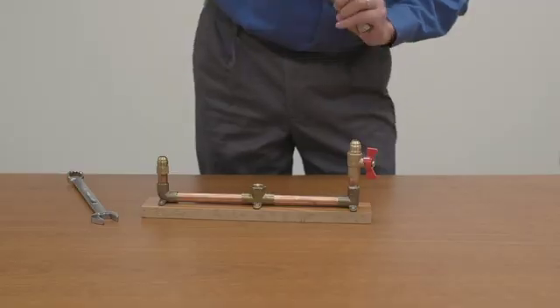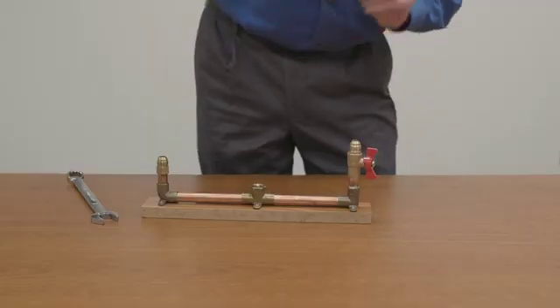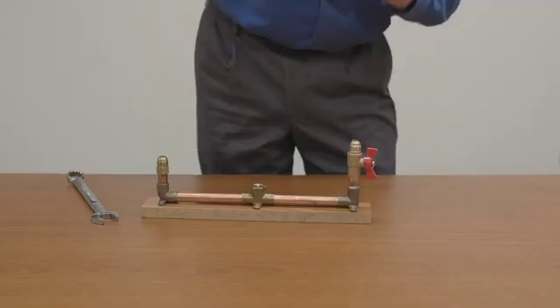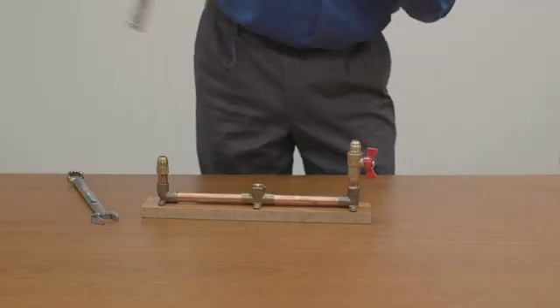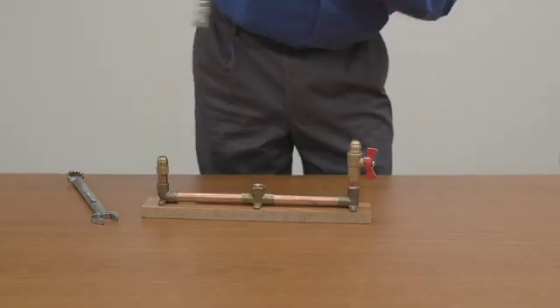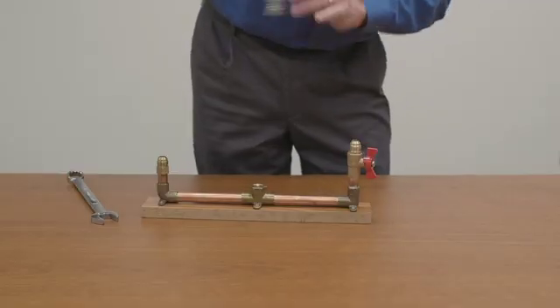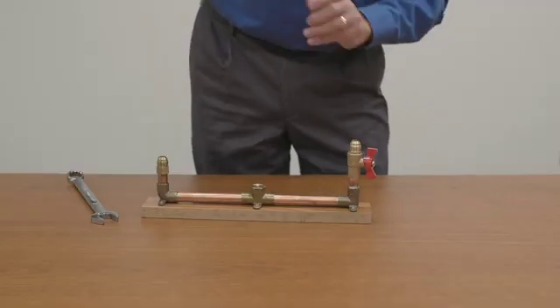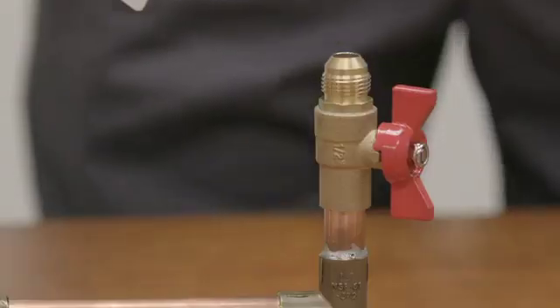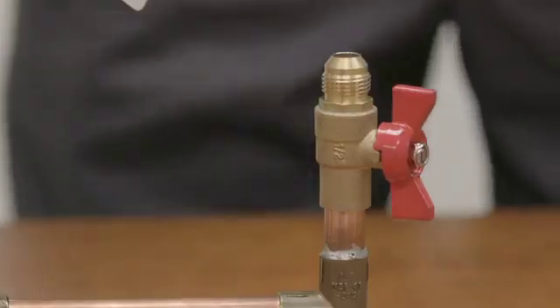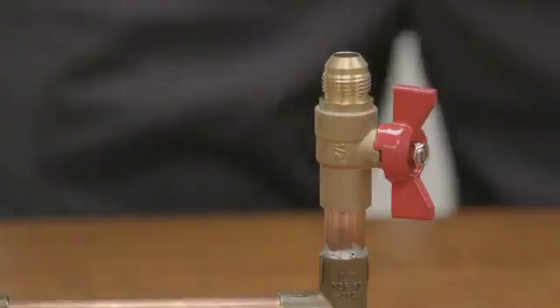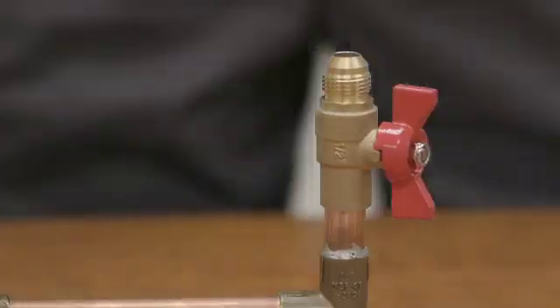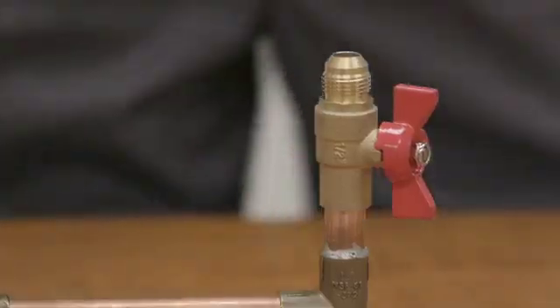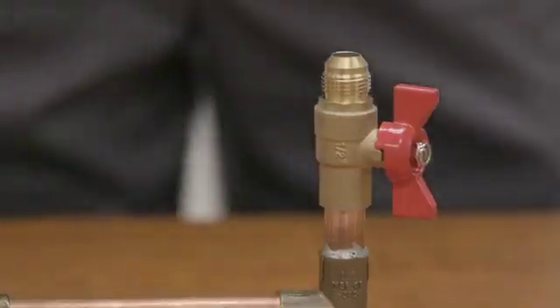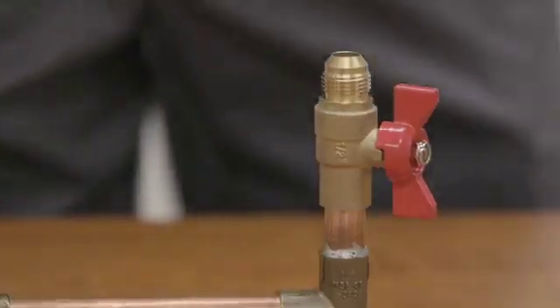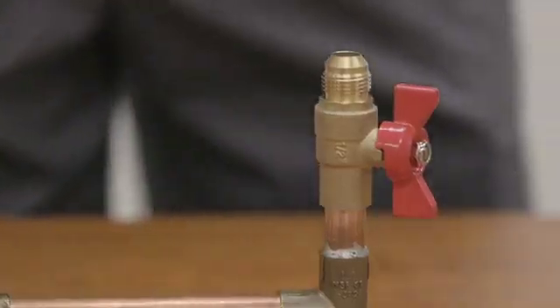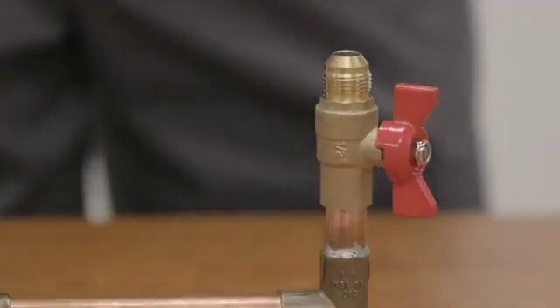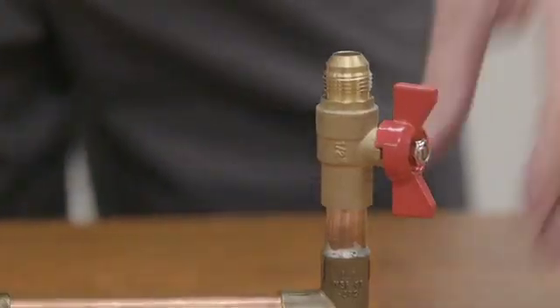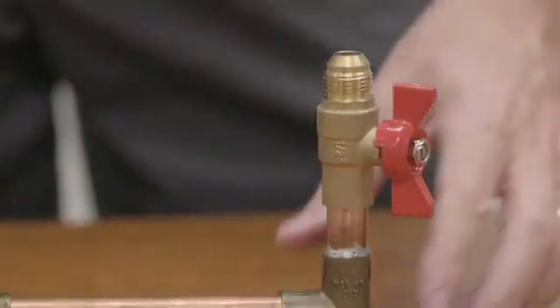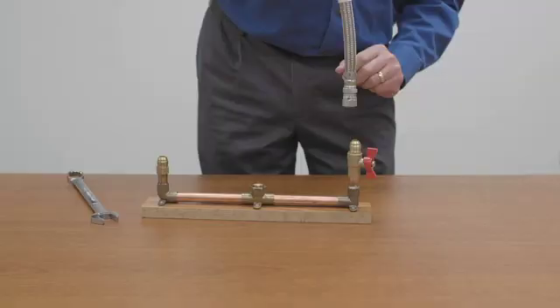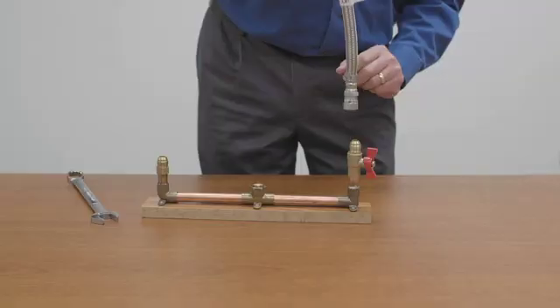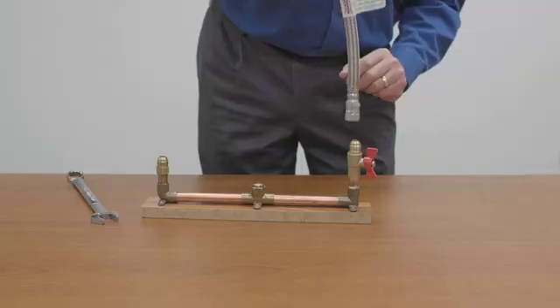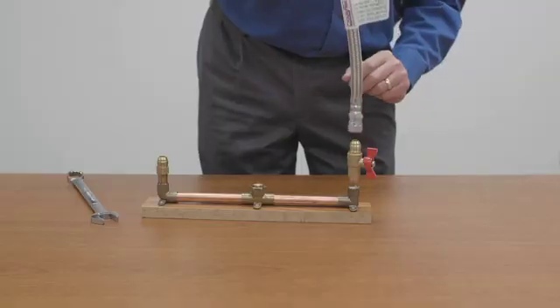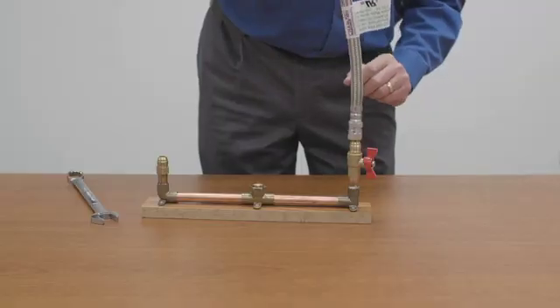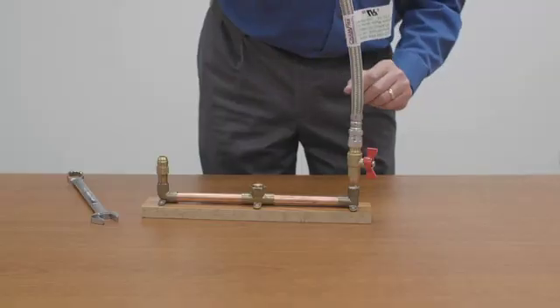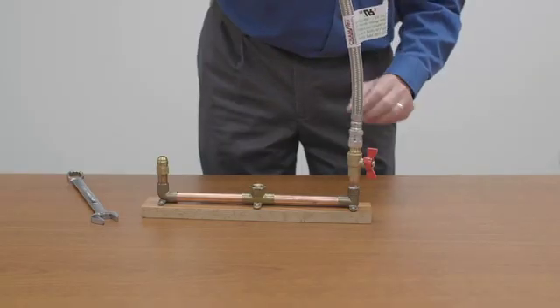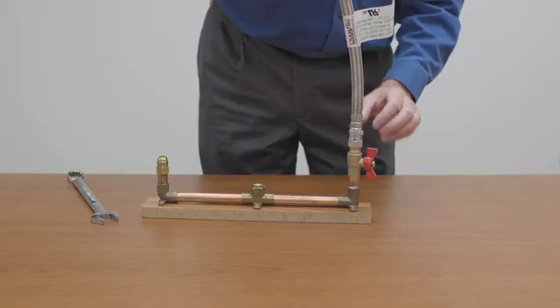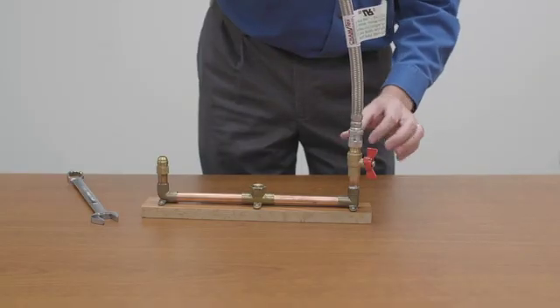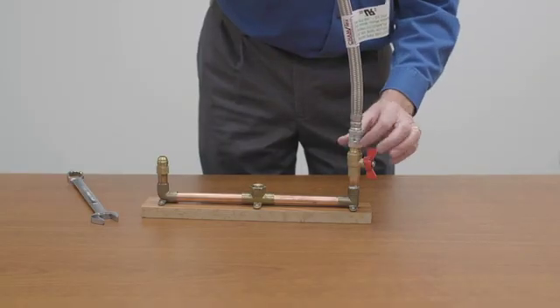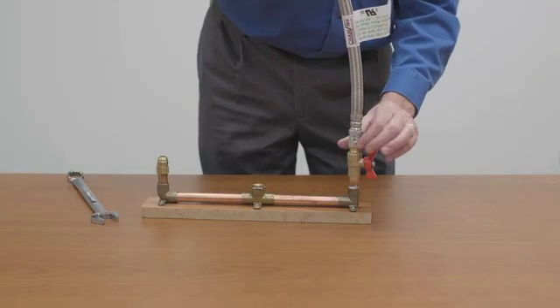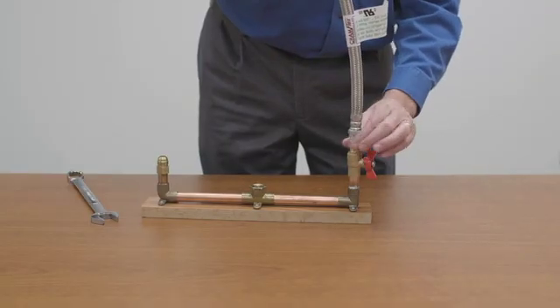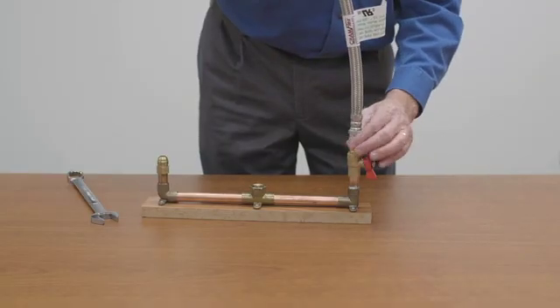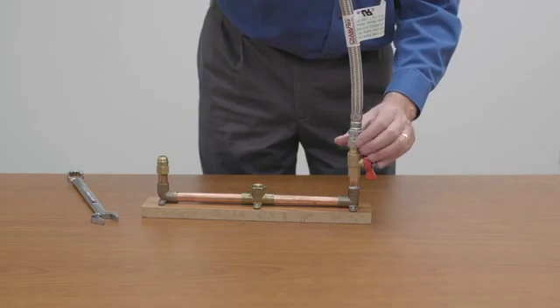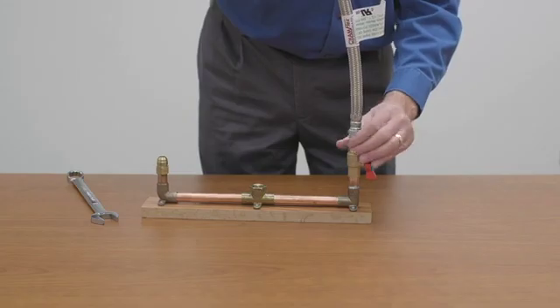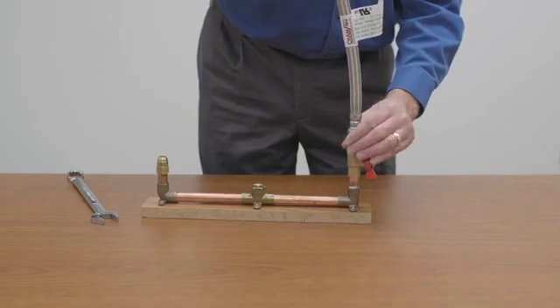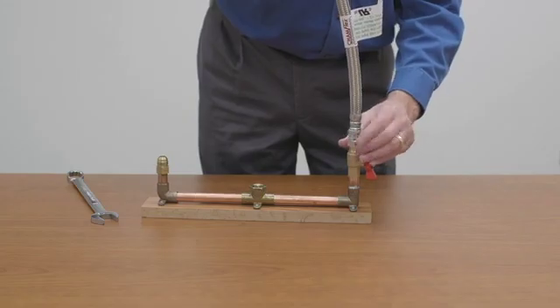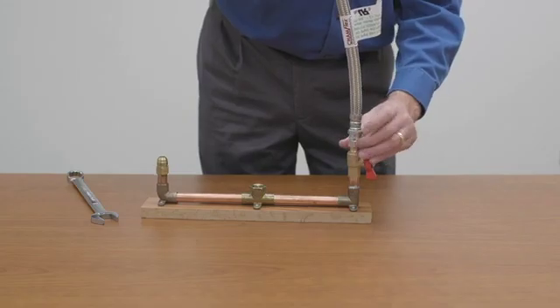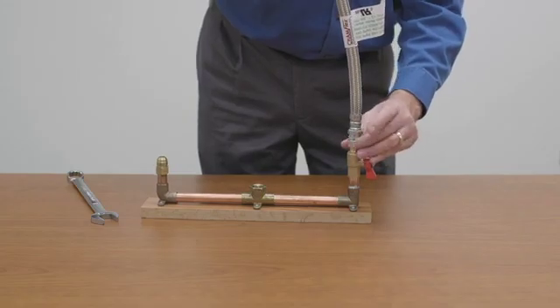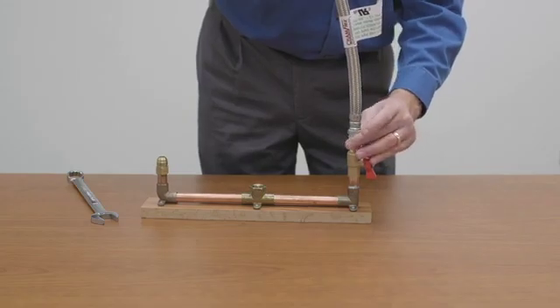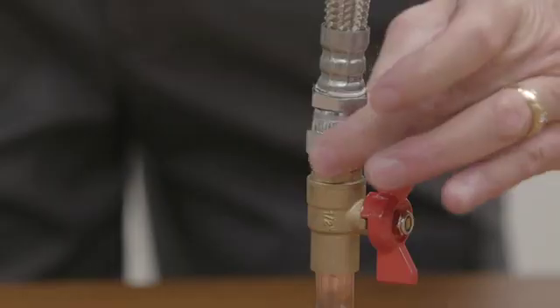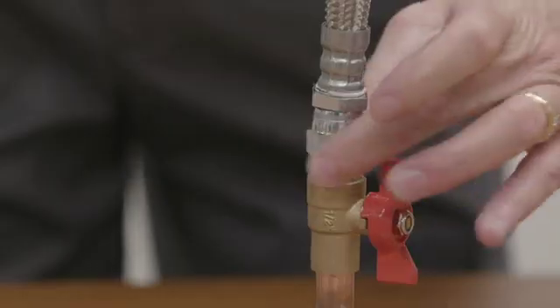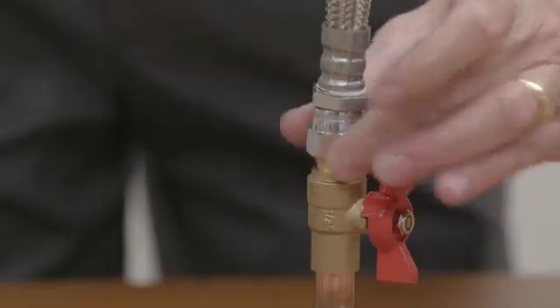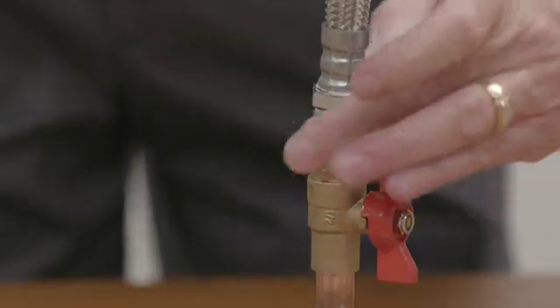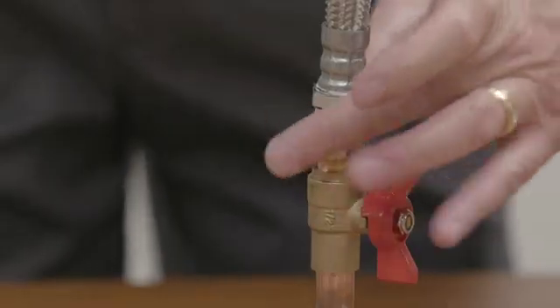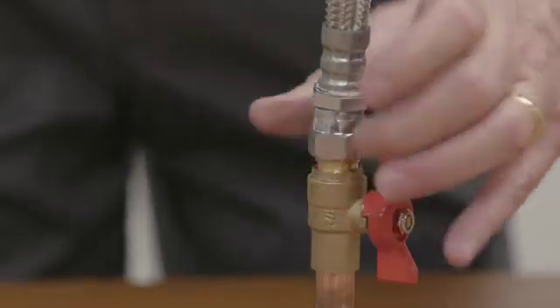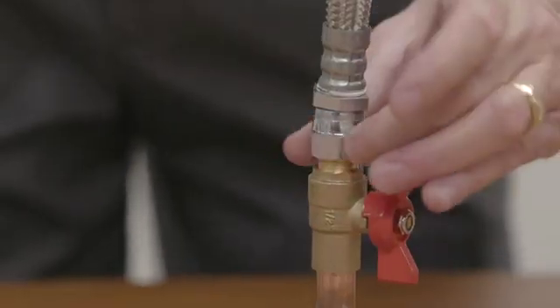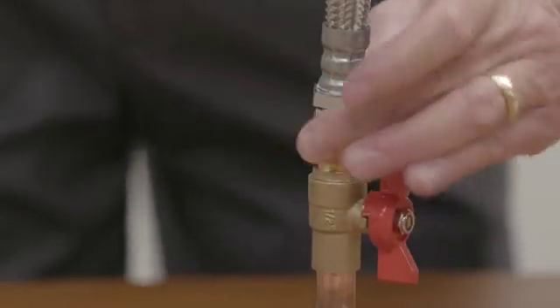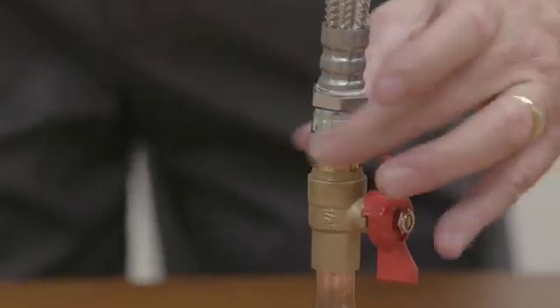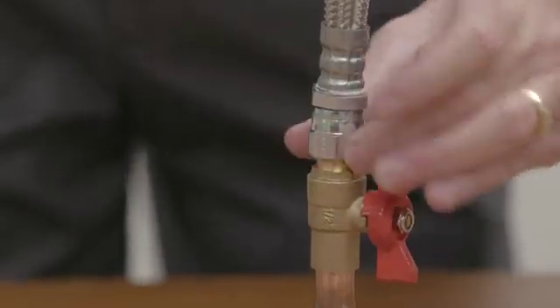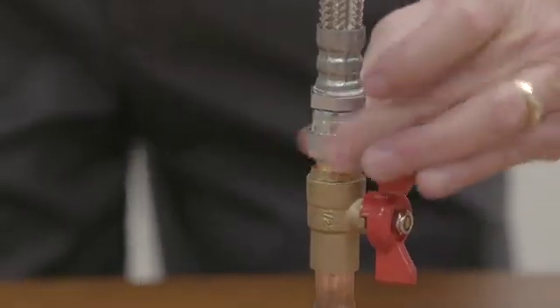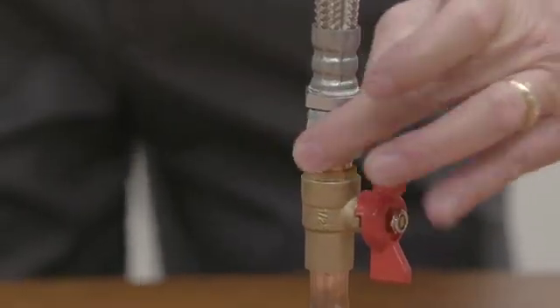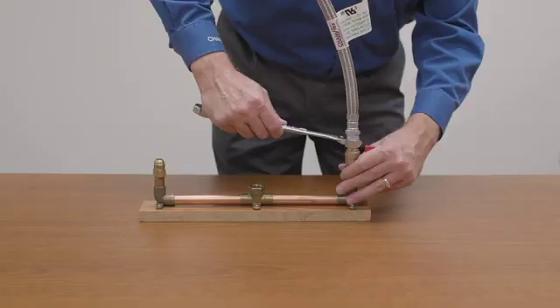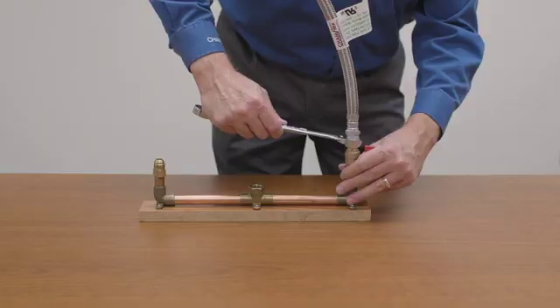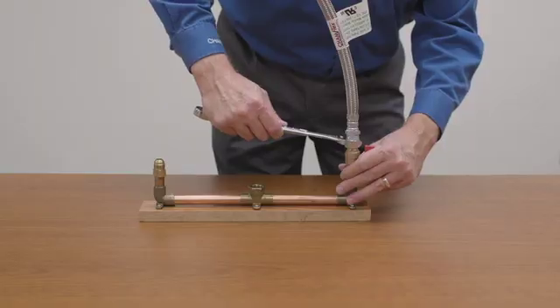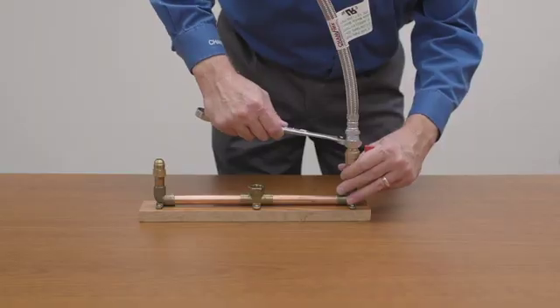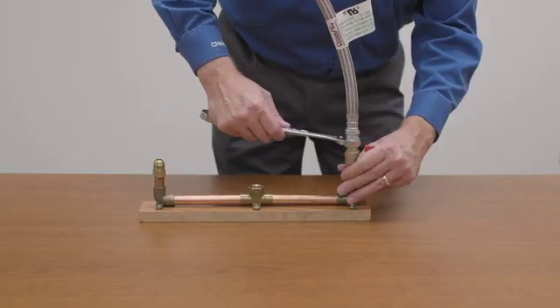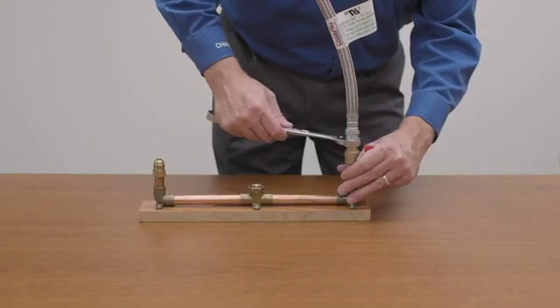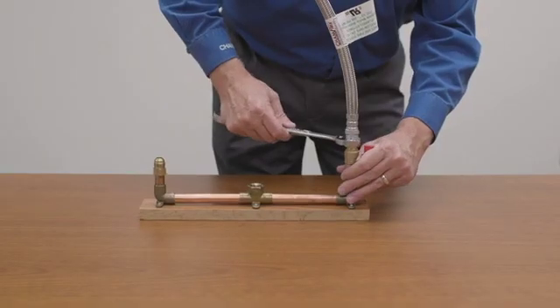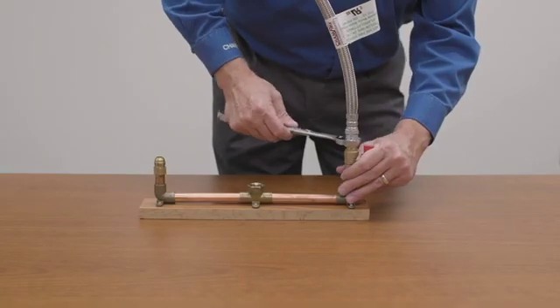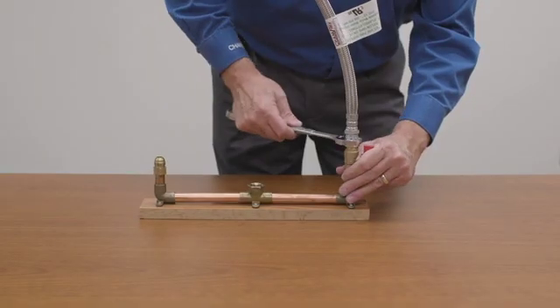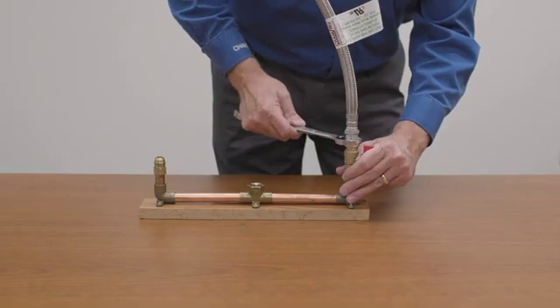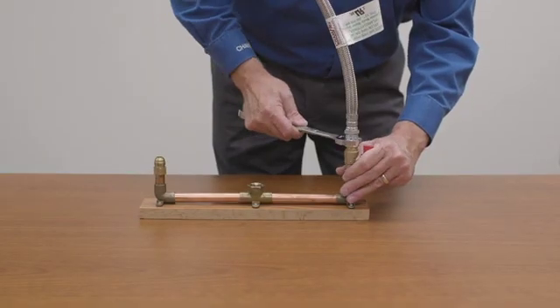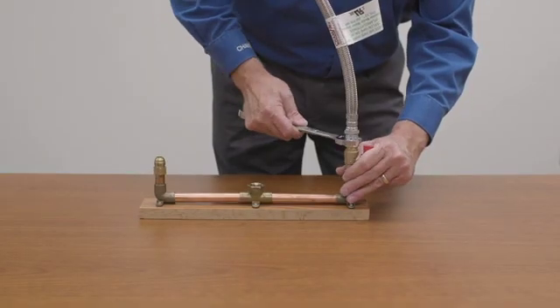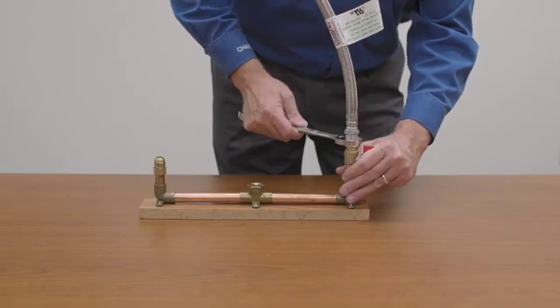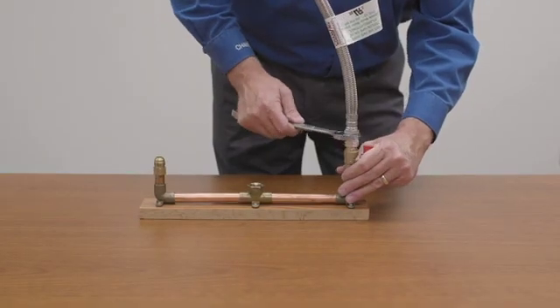Other Chamflex fittings include the washerless flare-end fitting, which eliminates leak paths thanks to its simple metal-to-metal seal design.